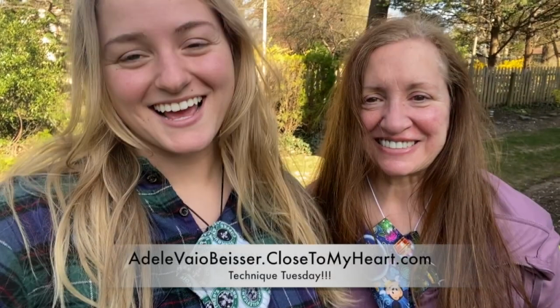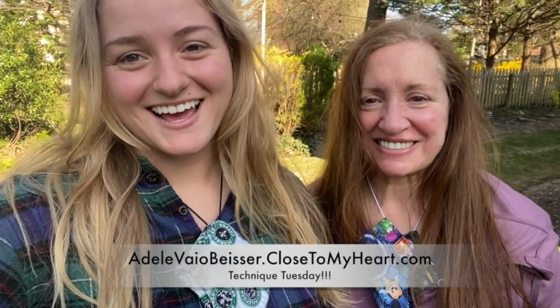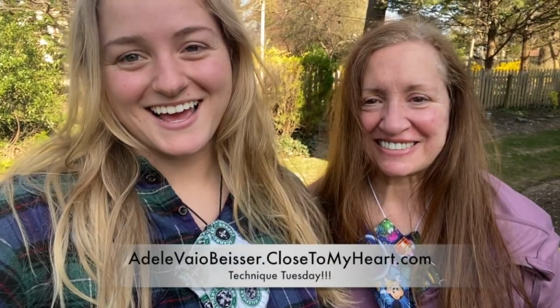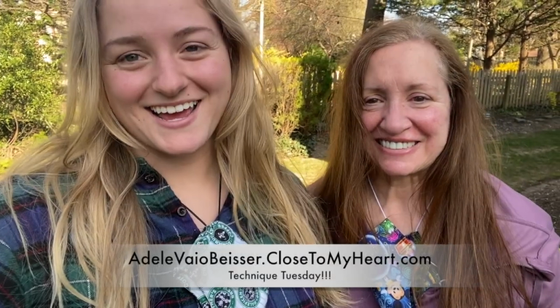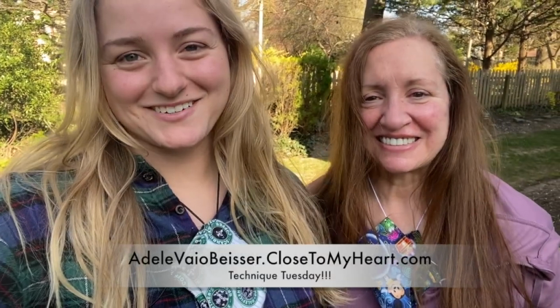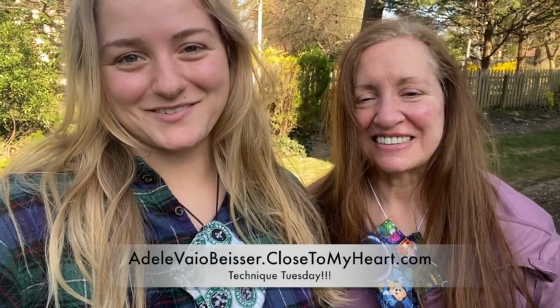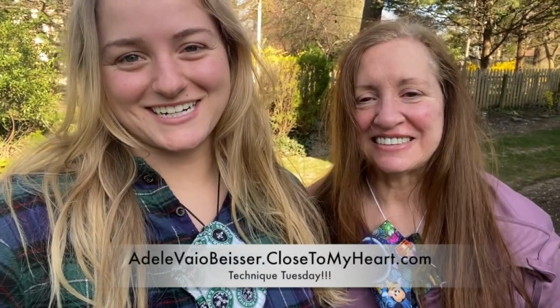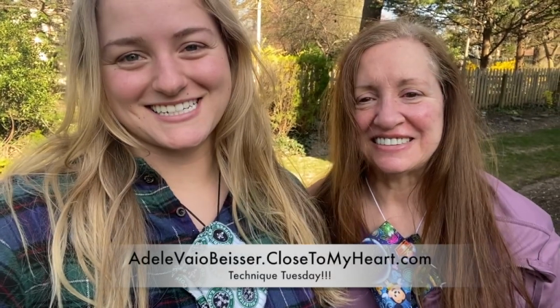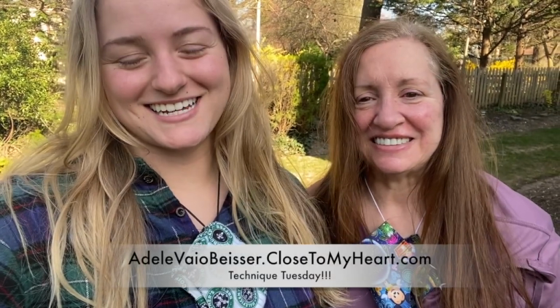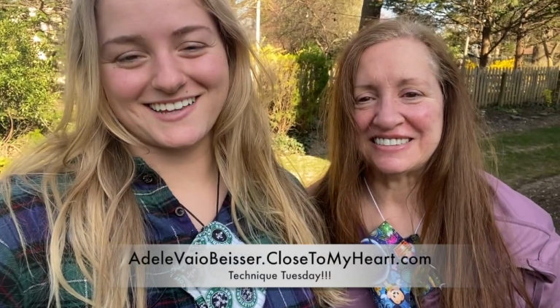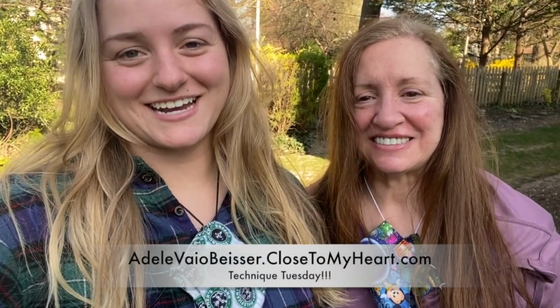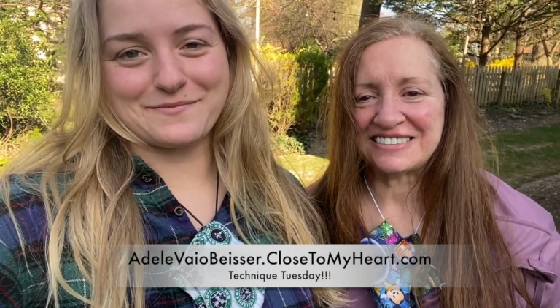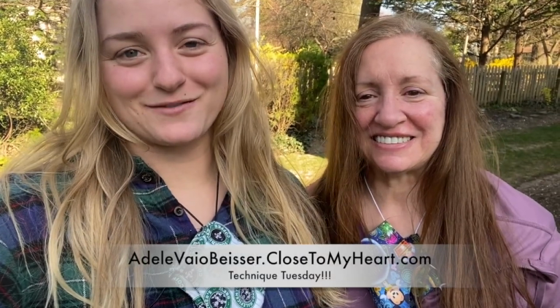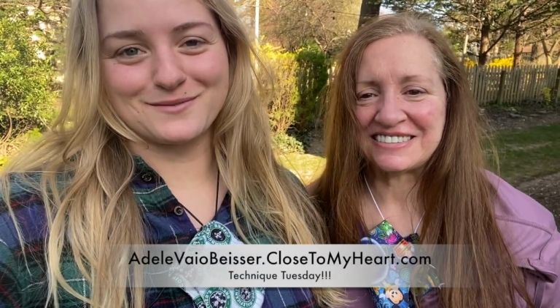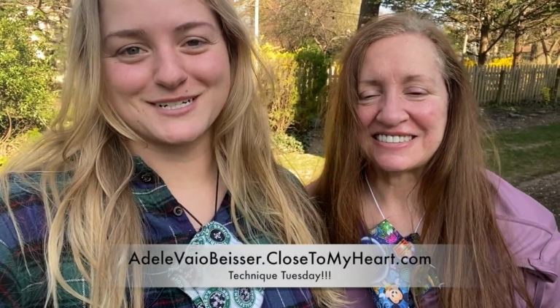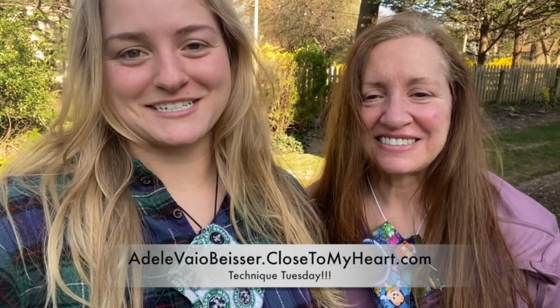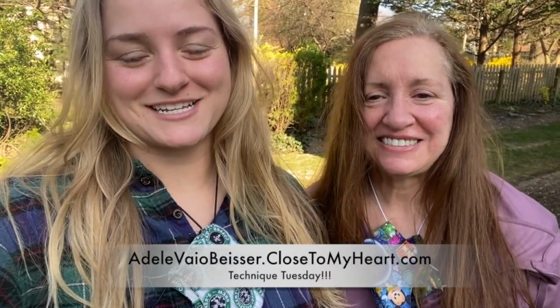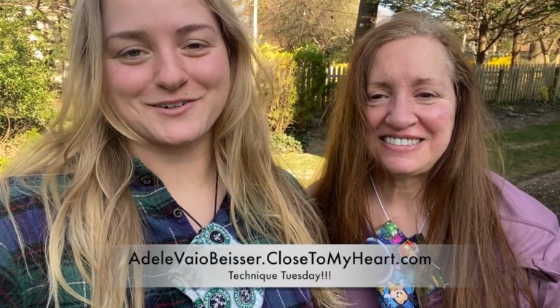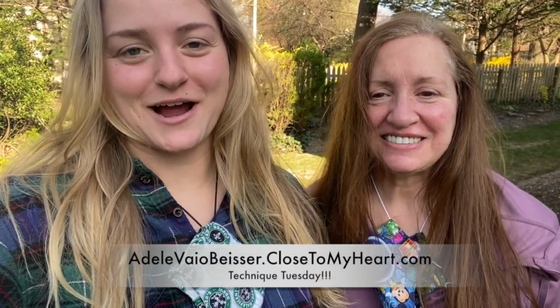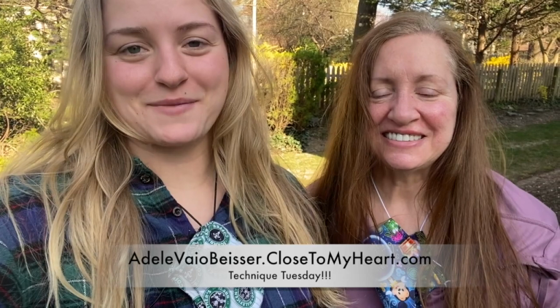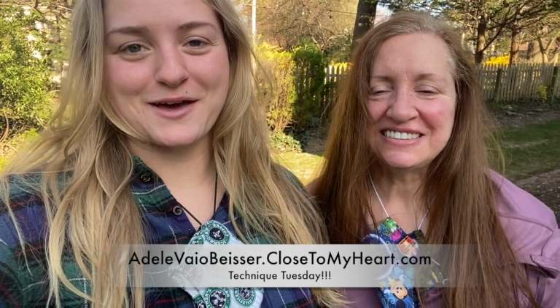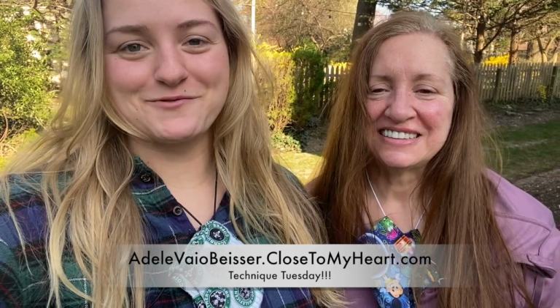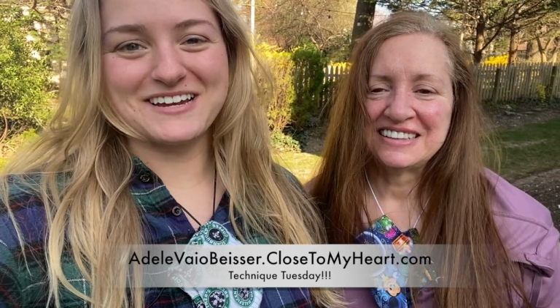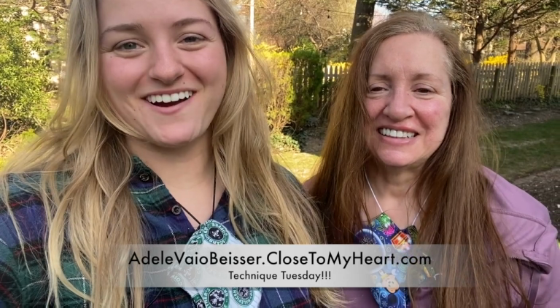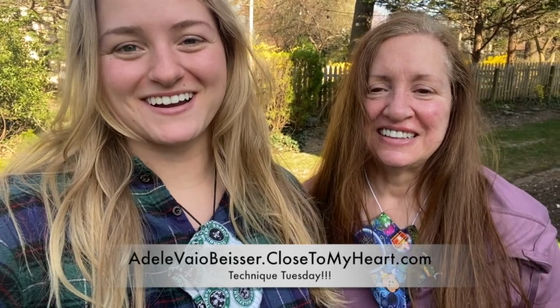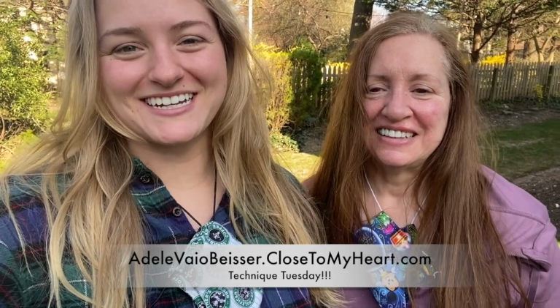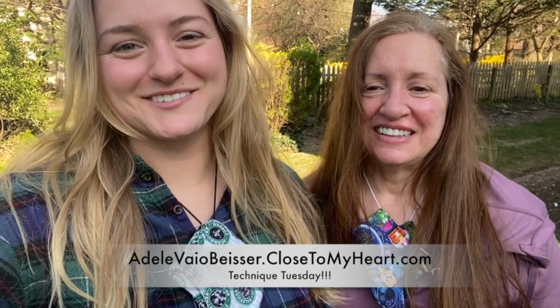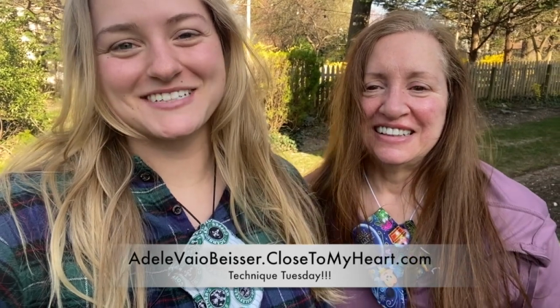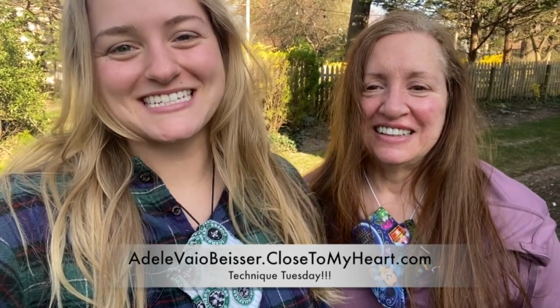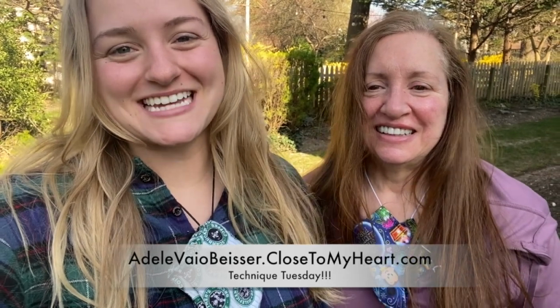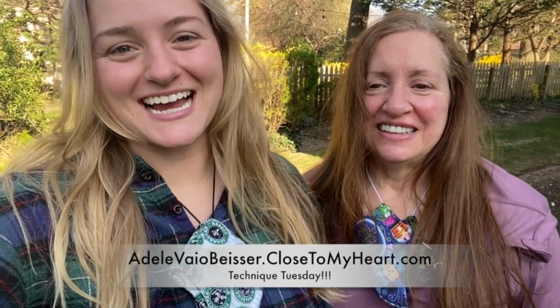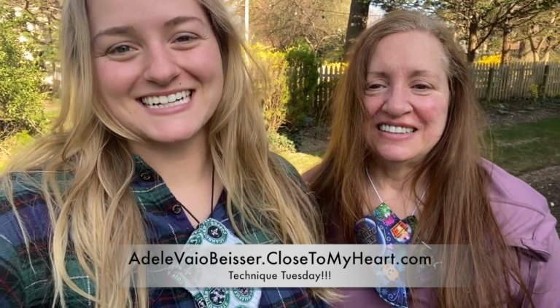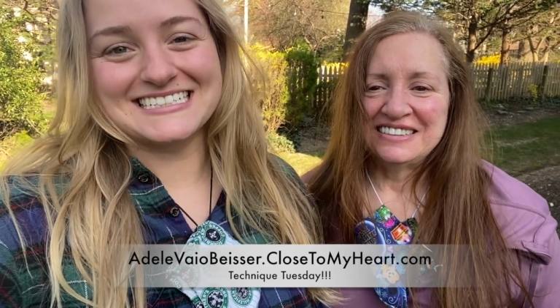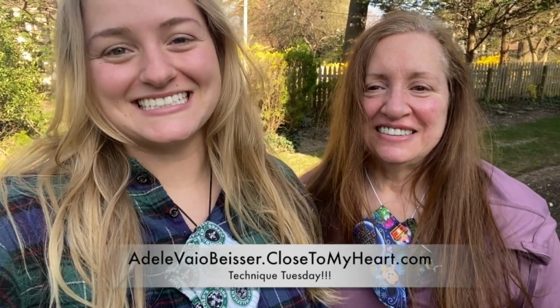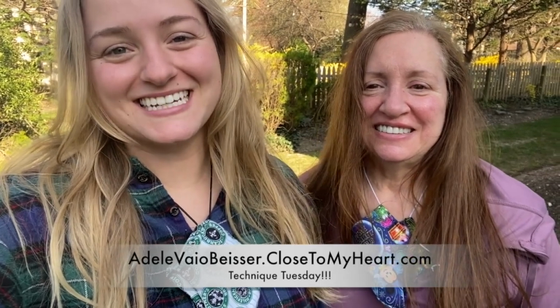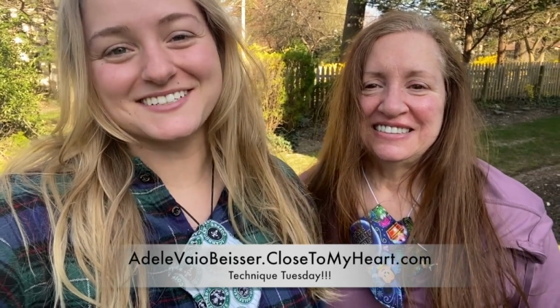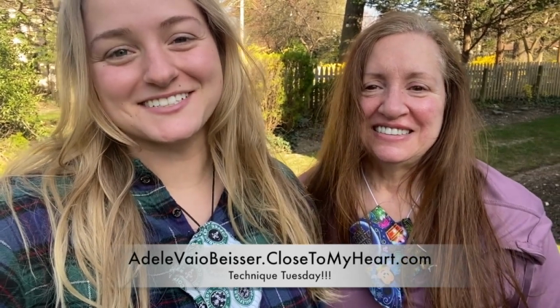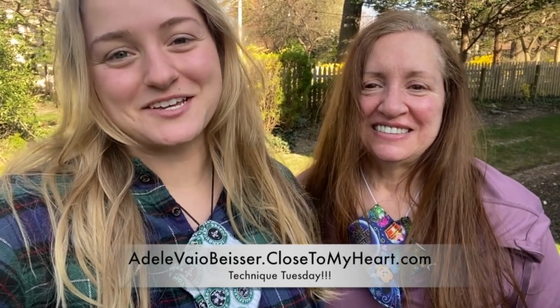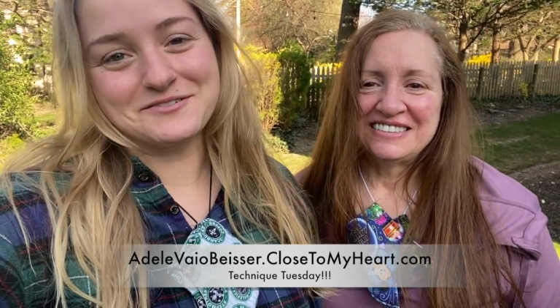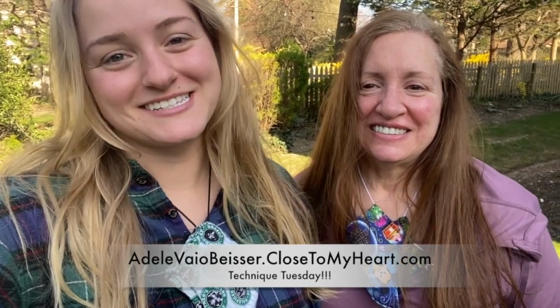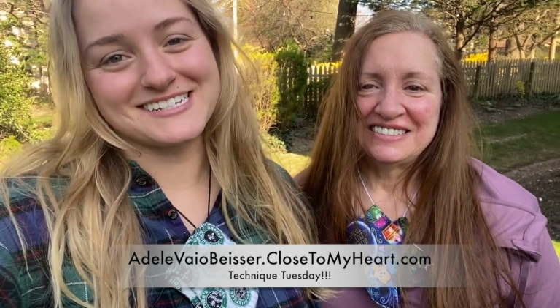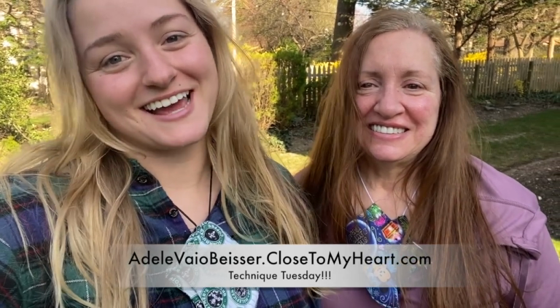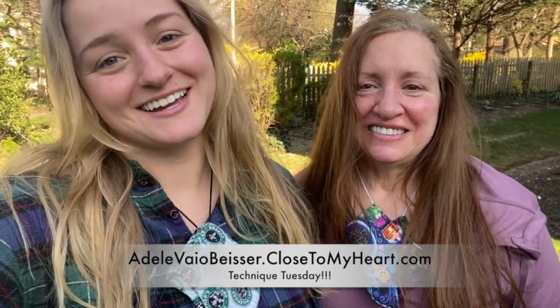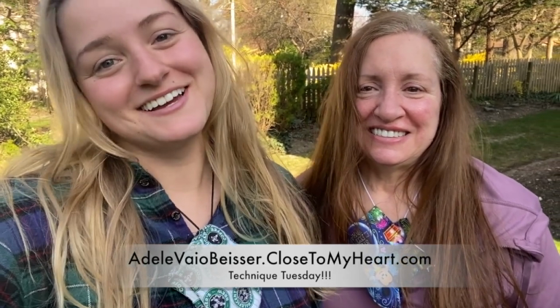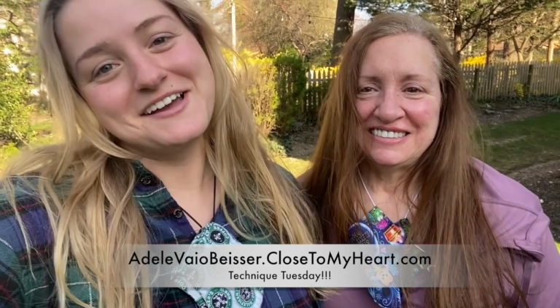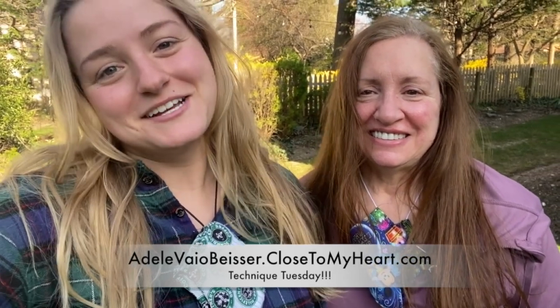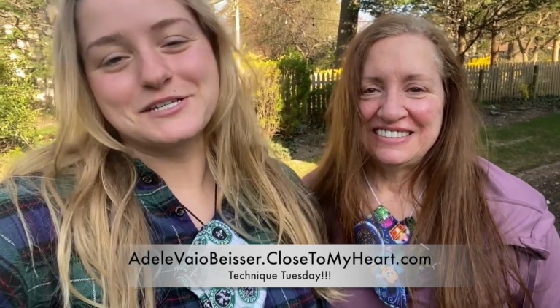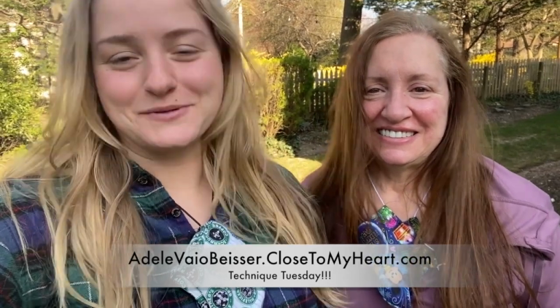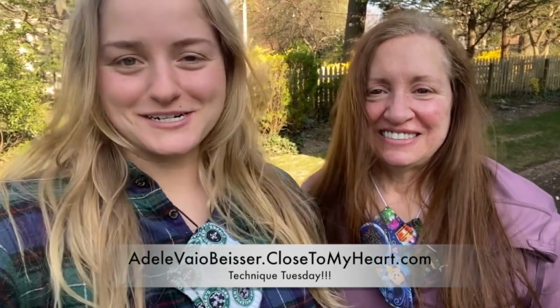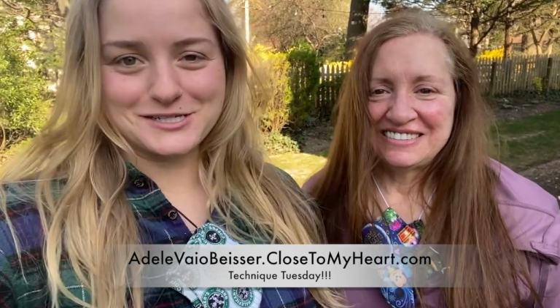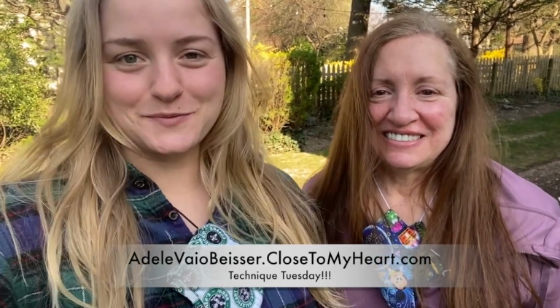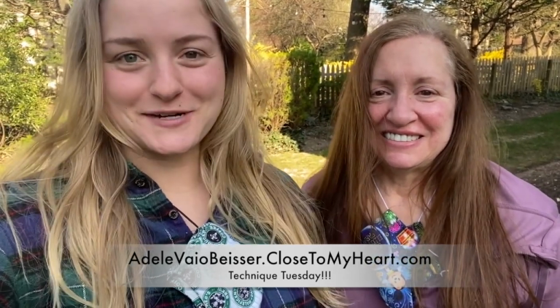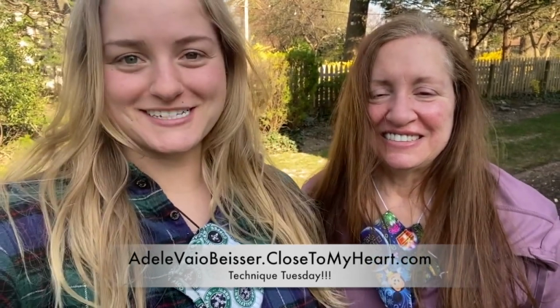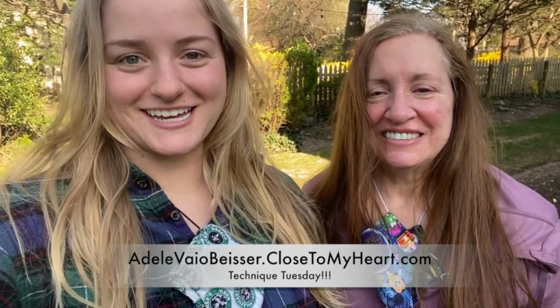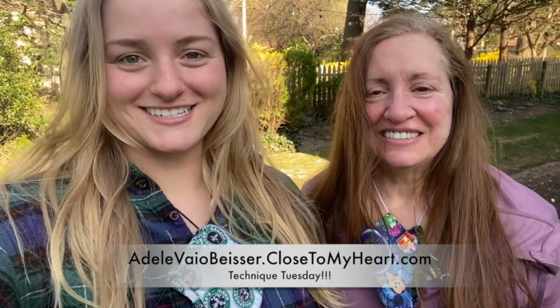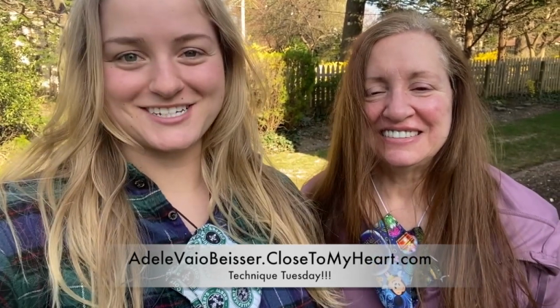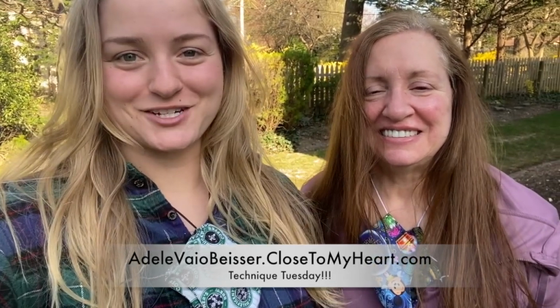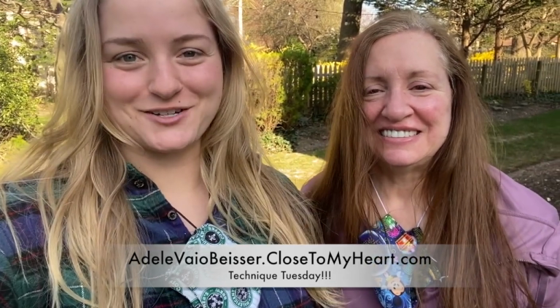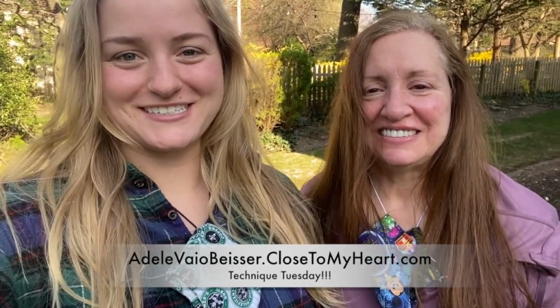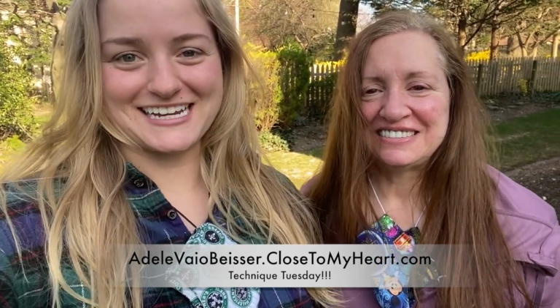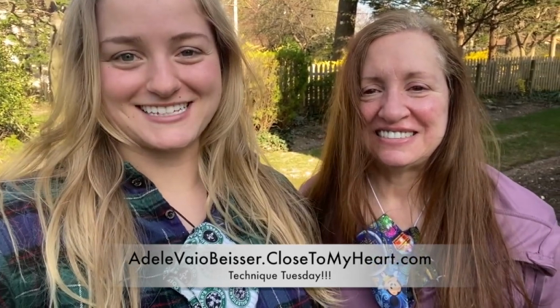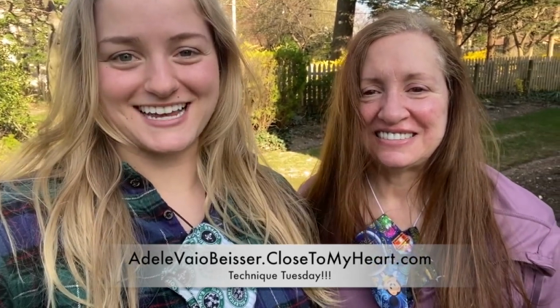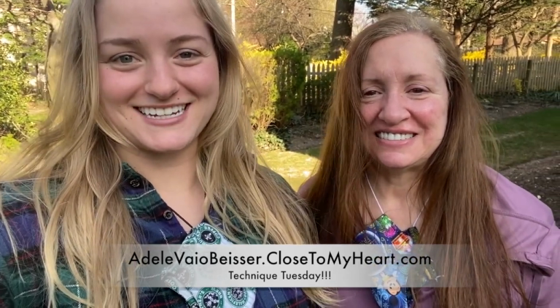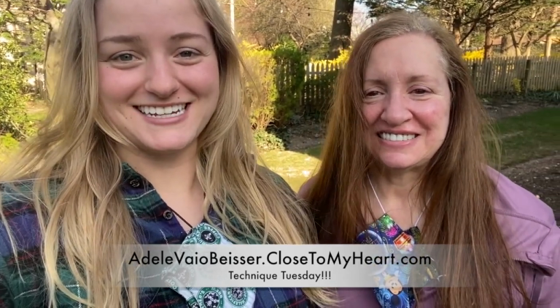Hey everyone, it's Adele and April from Just Size Scrap, and we are here with Technique Tuesday. We are super excited to show you today's technique.